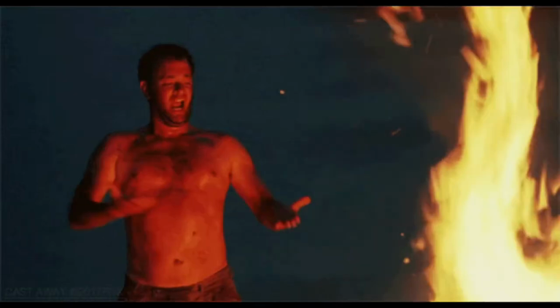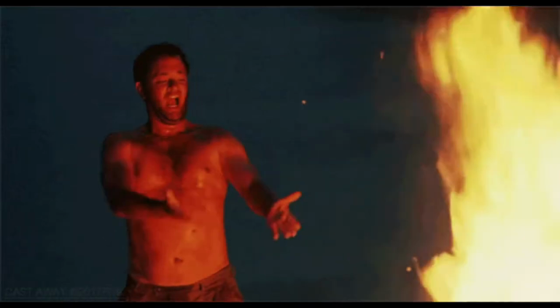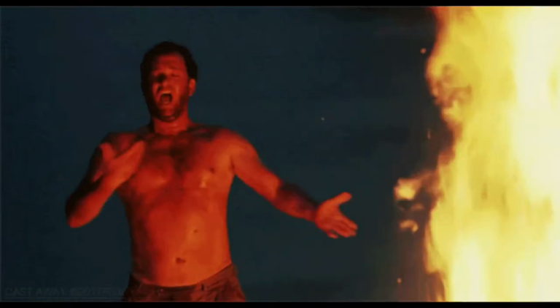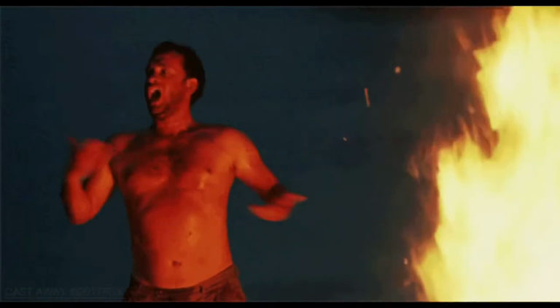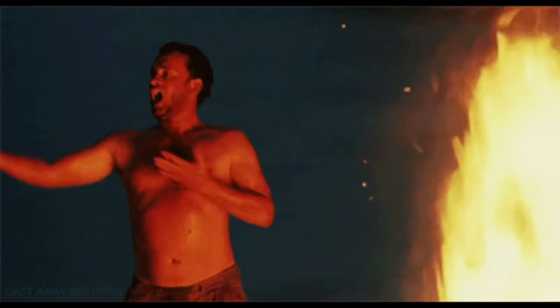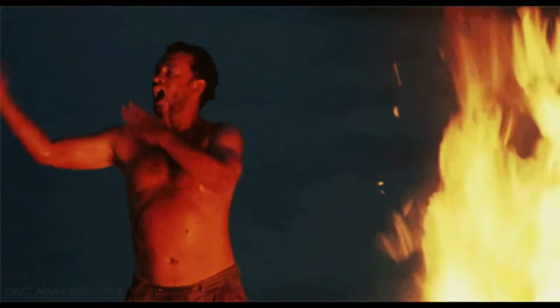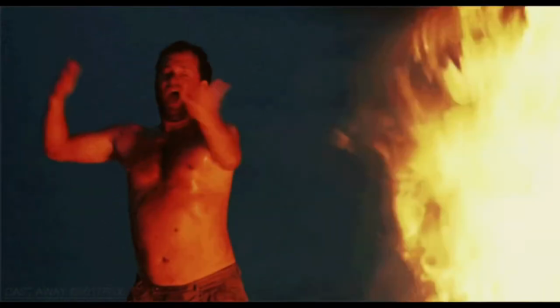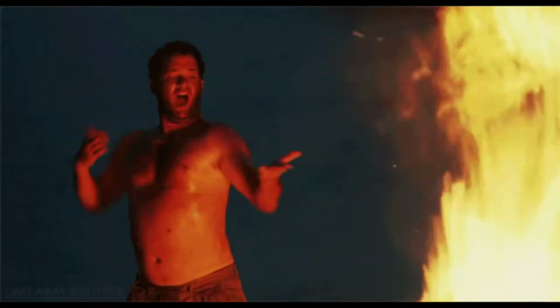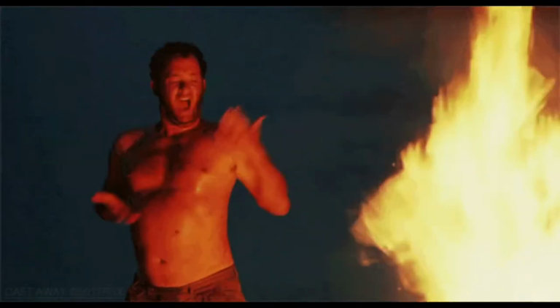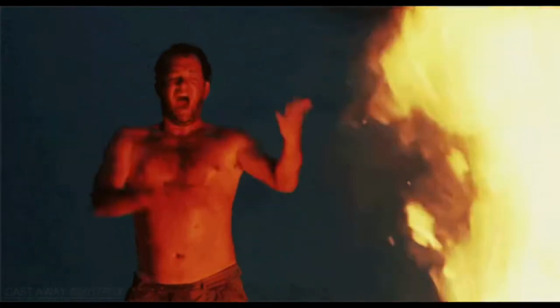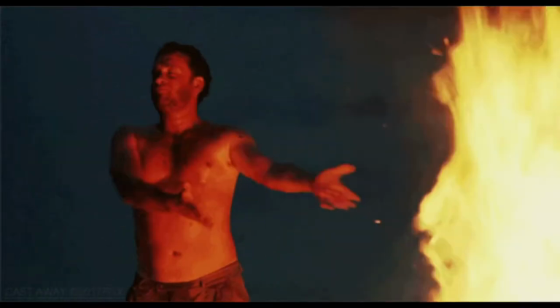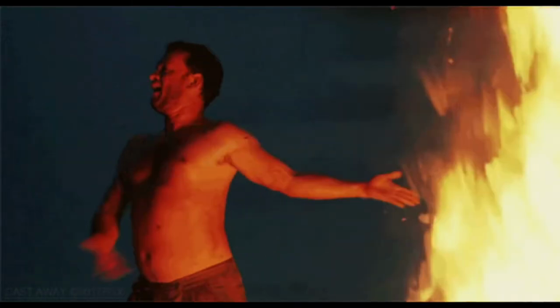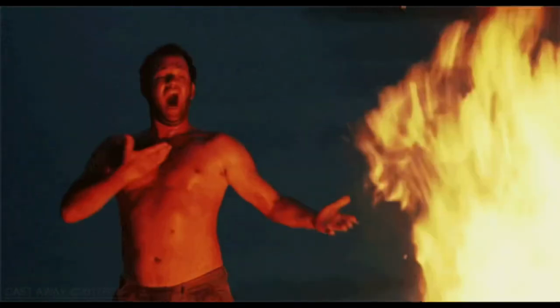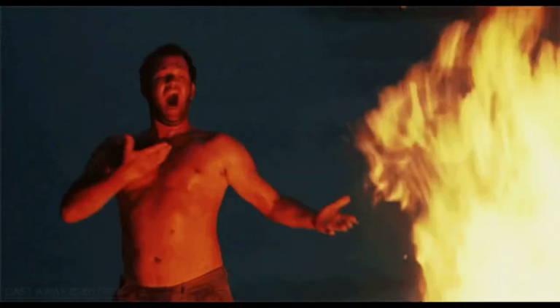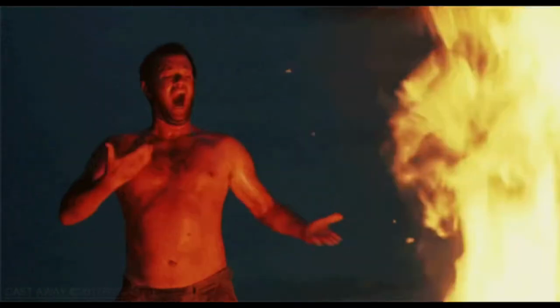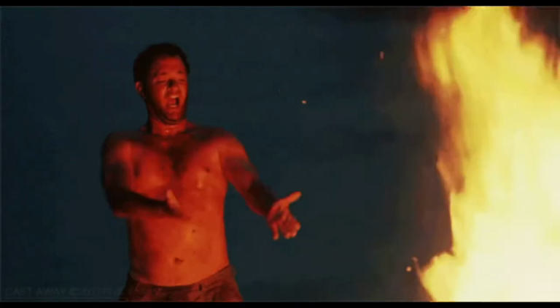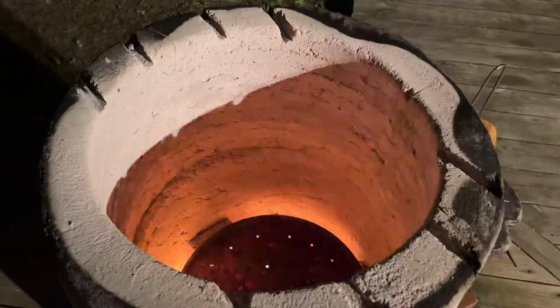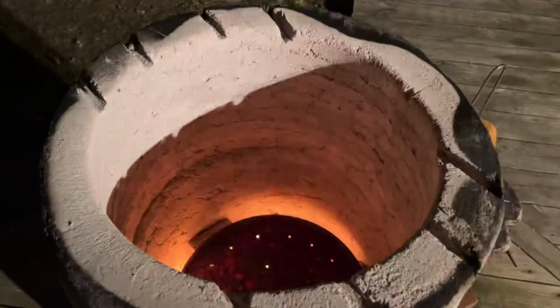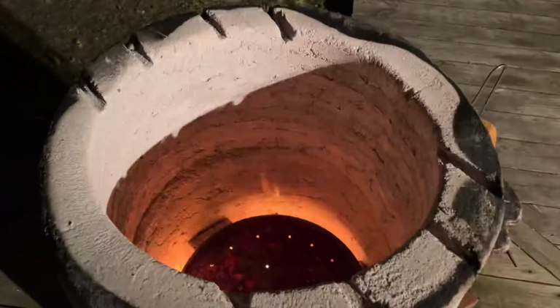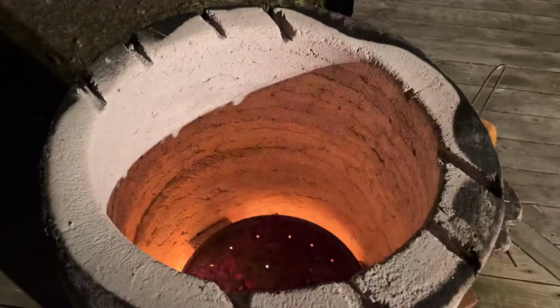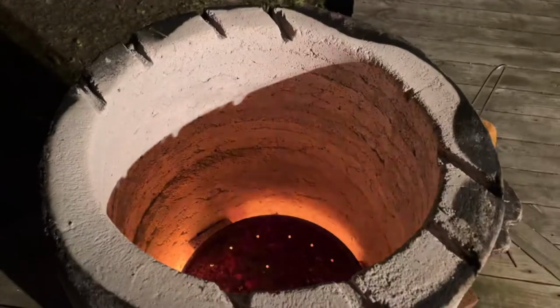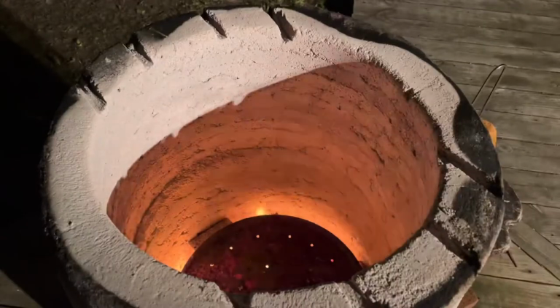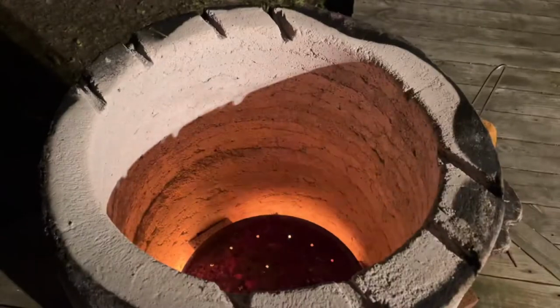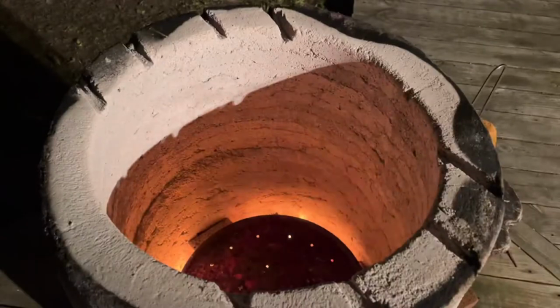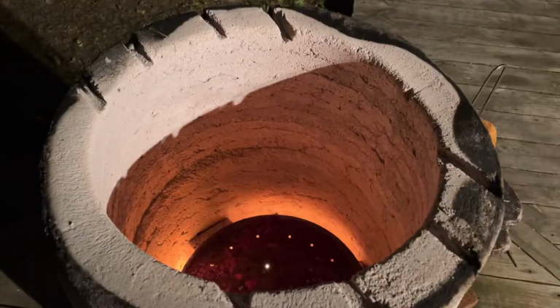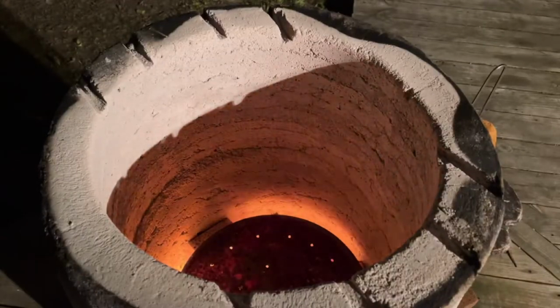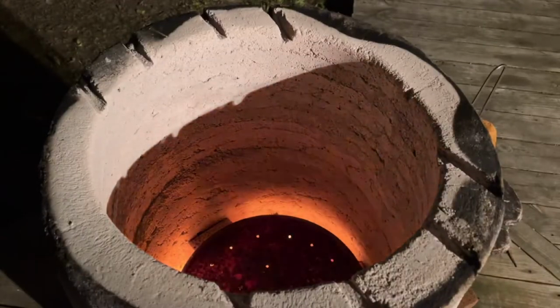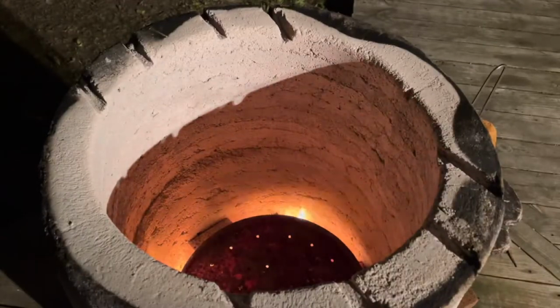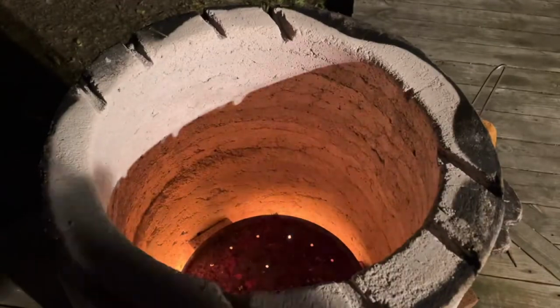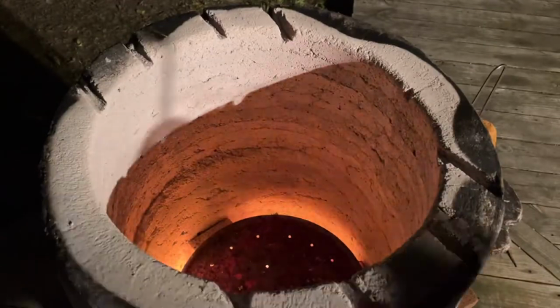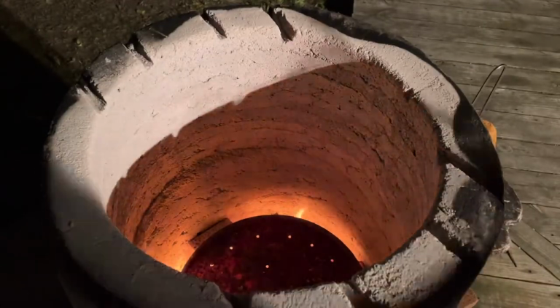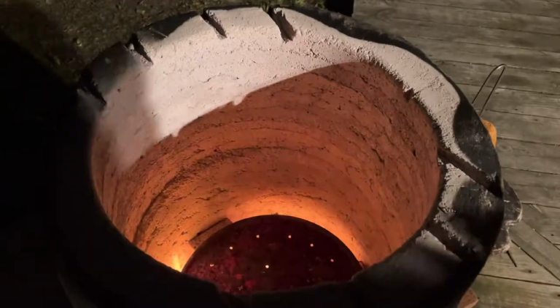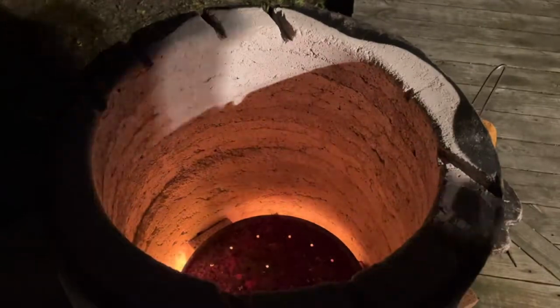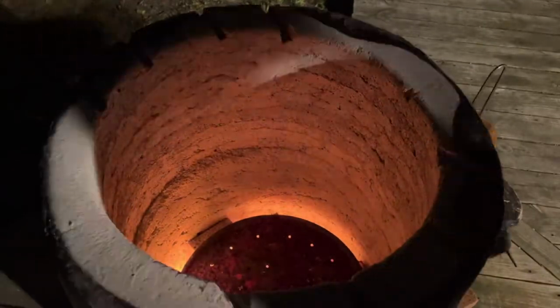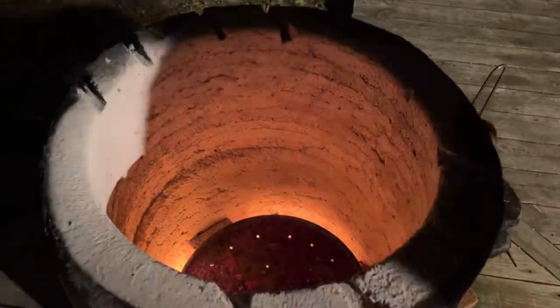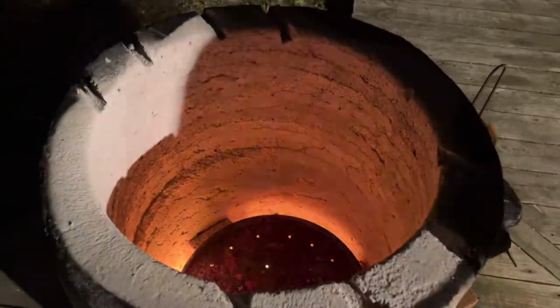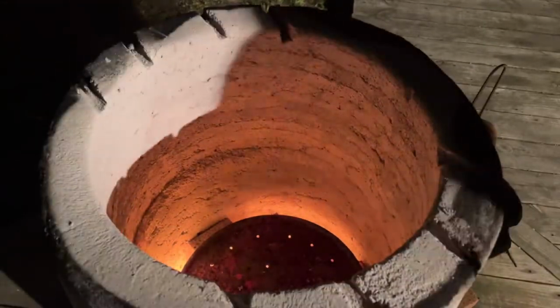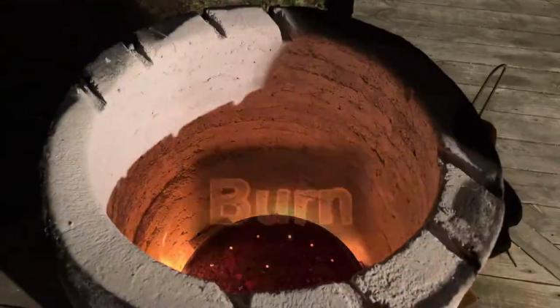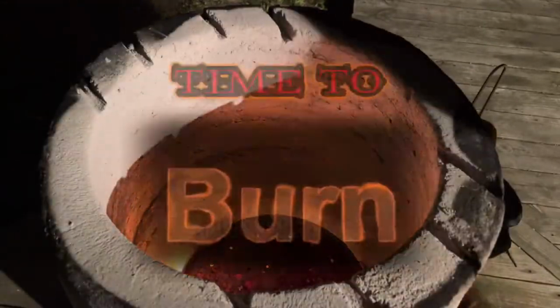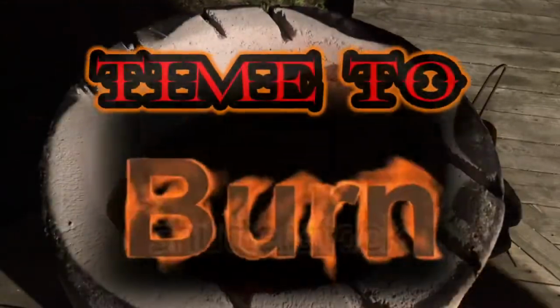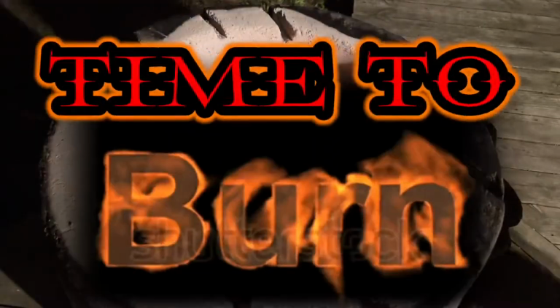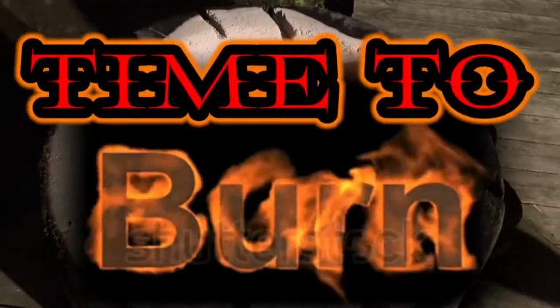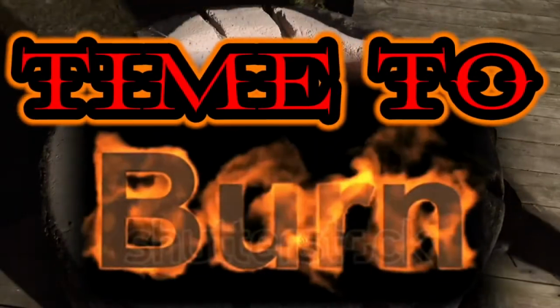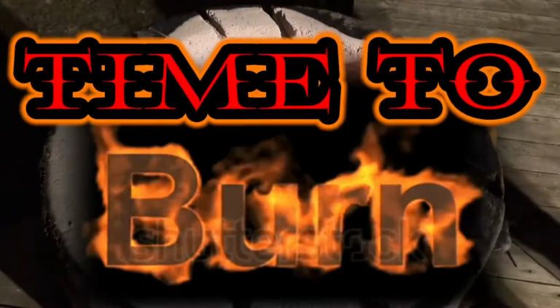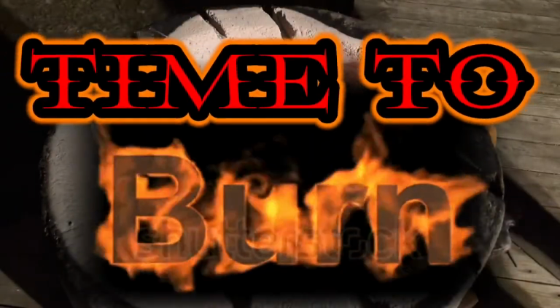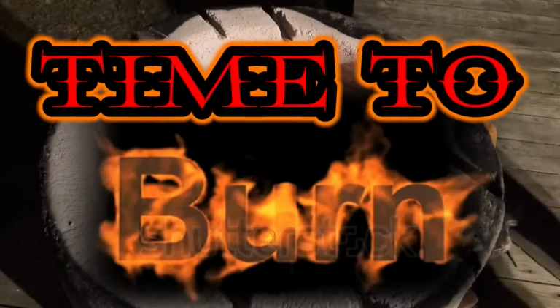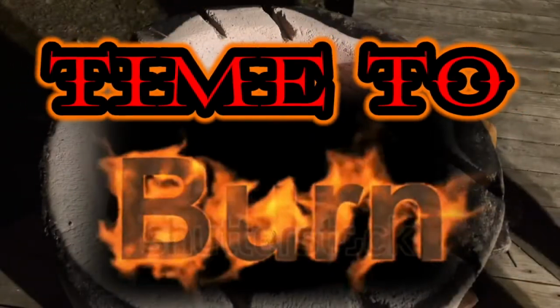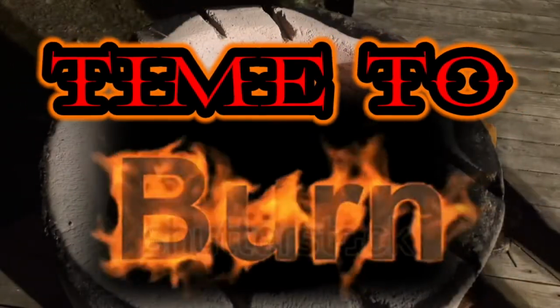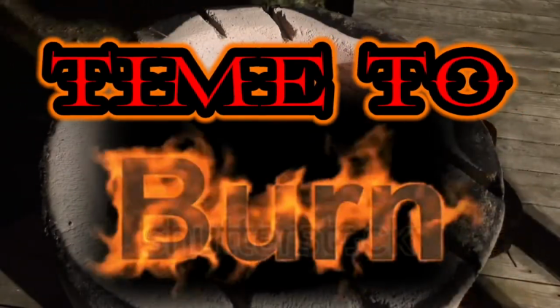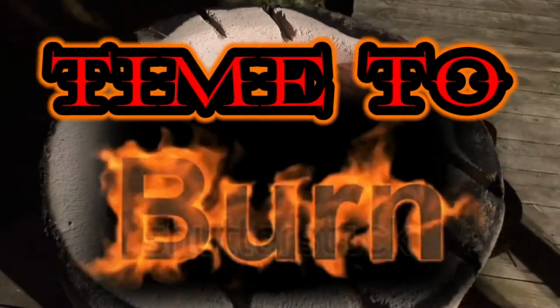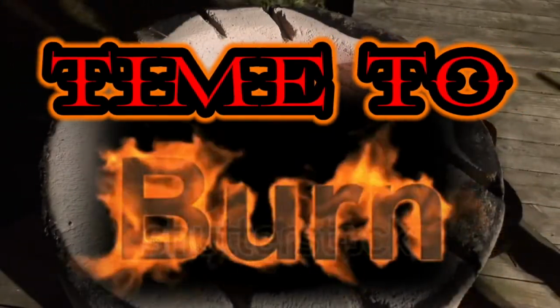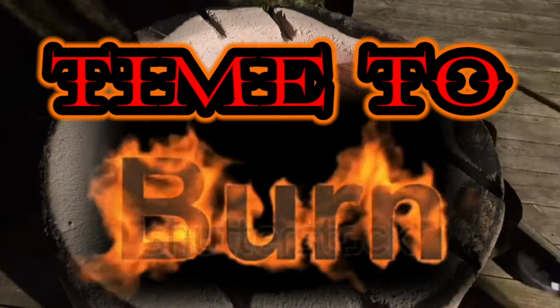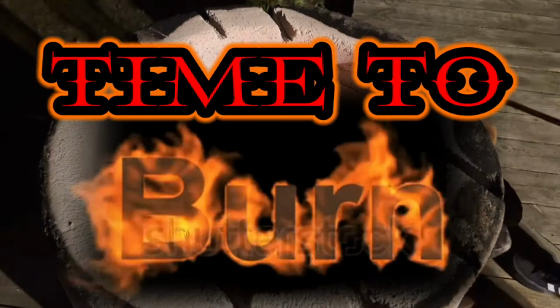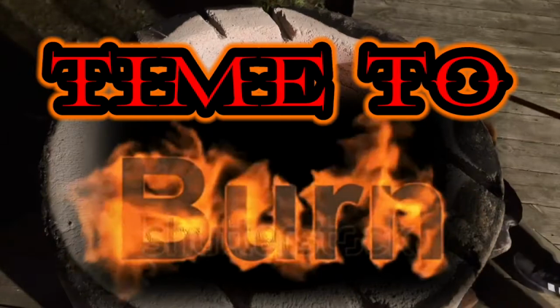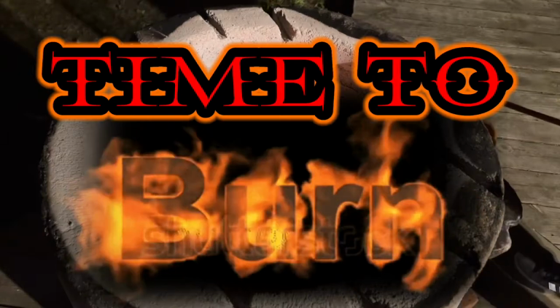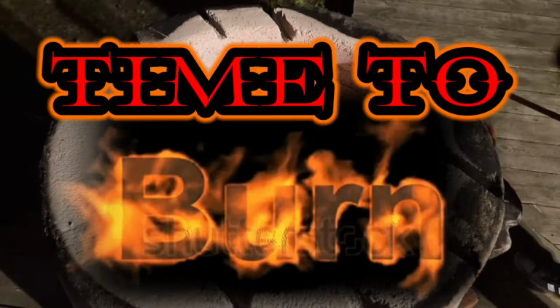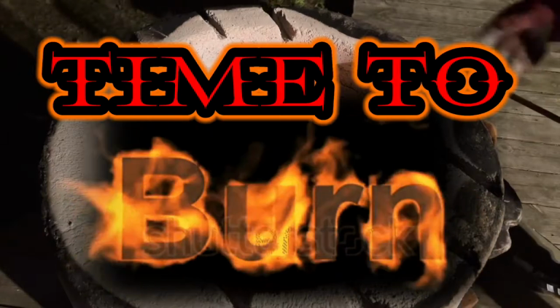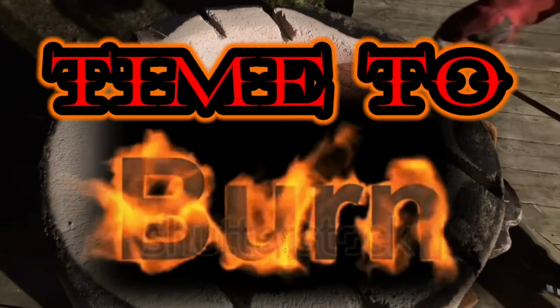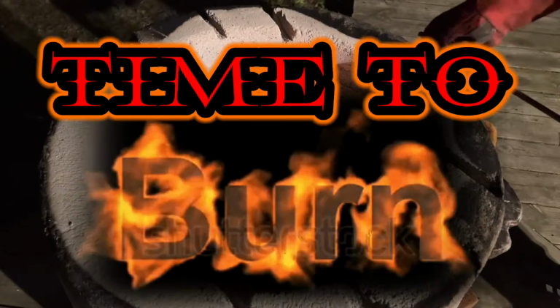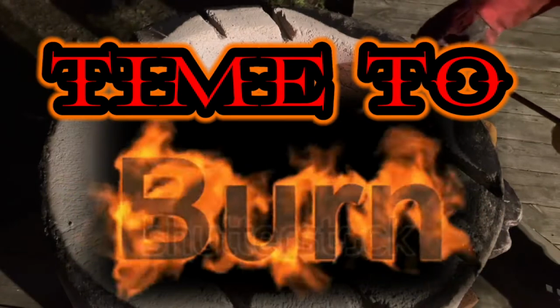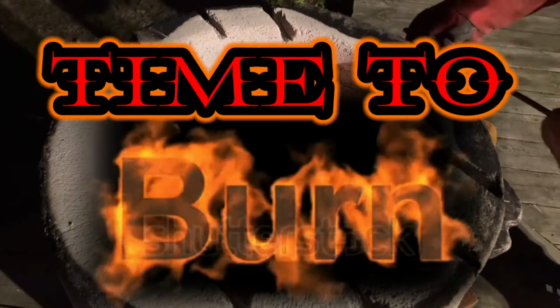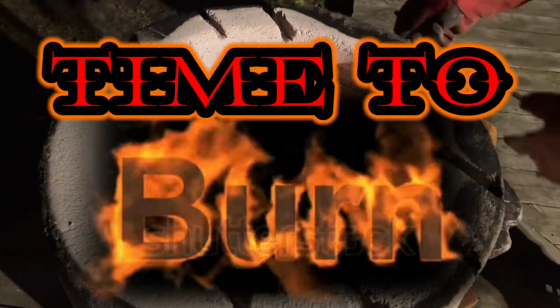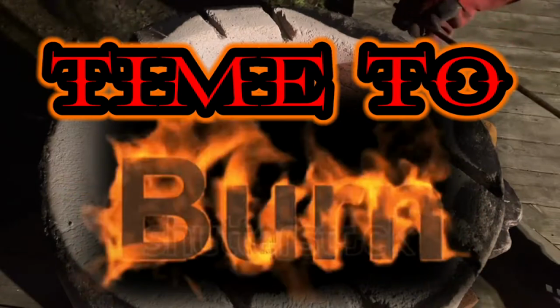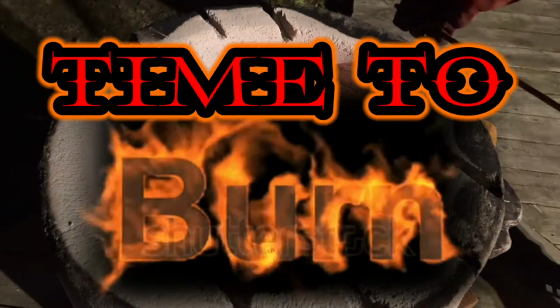Fire is ready to go, the chicken is seasoned and ready to go — it's time to get this baby in the tandoor.